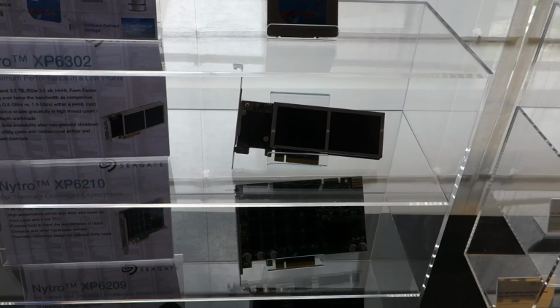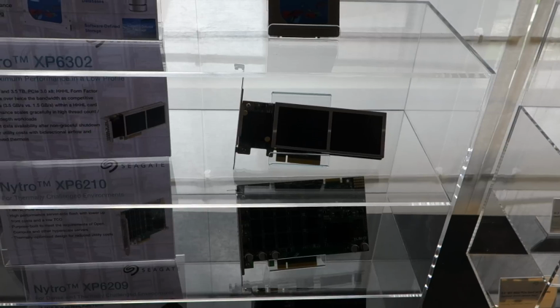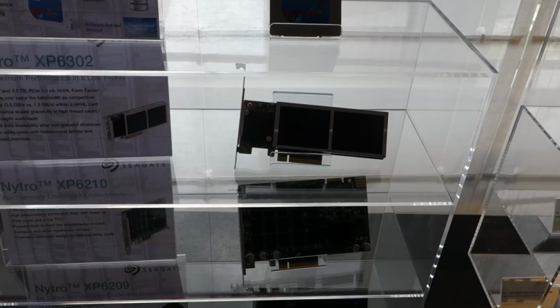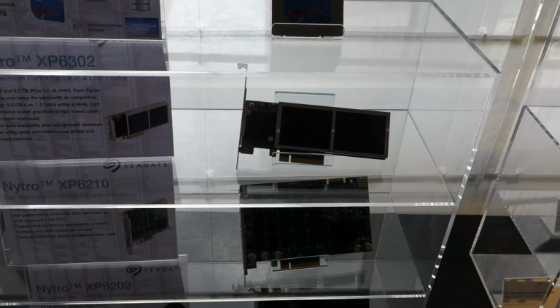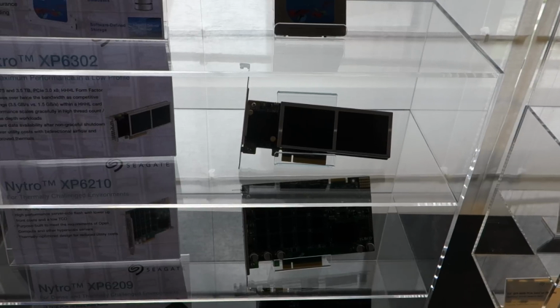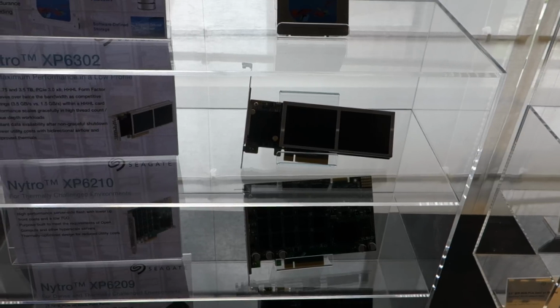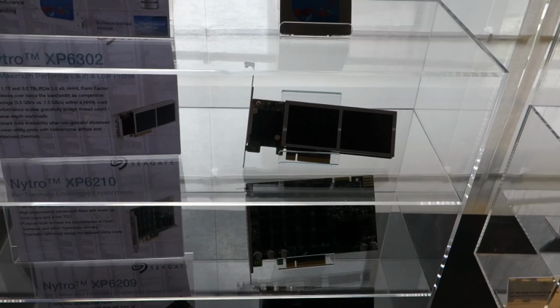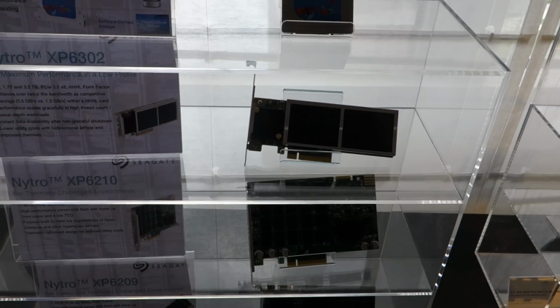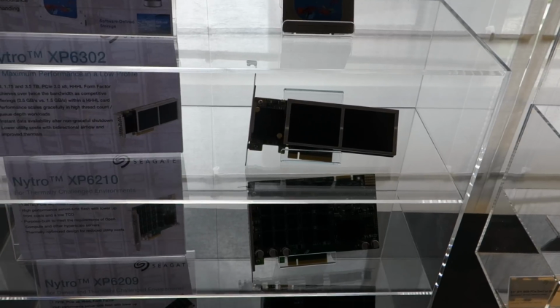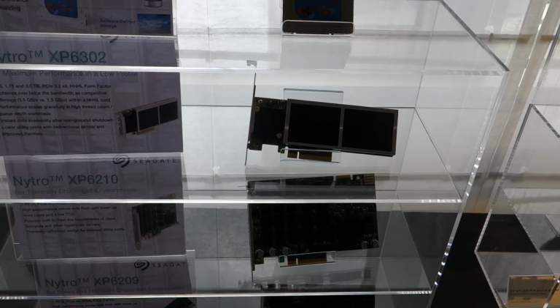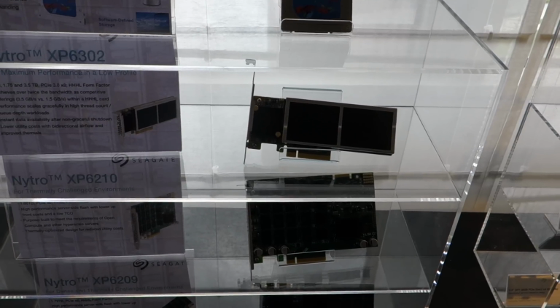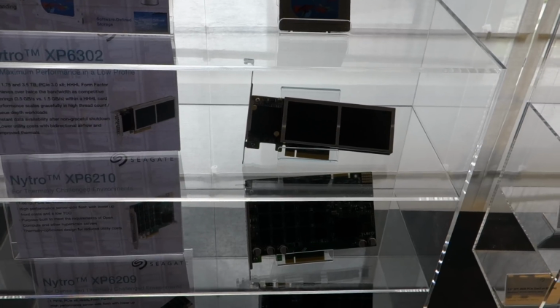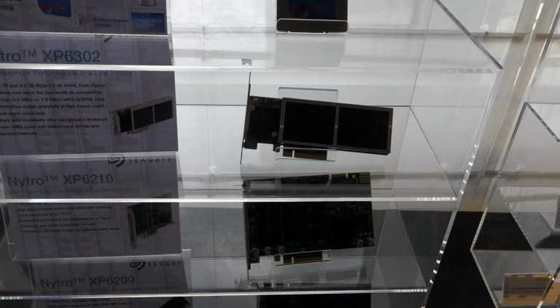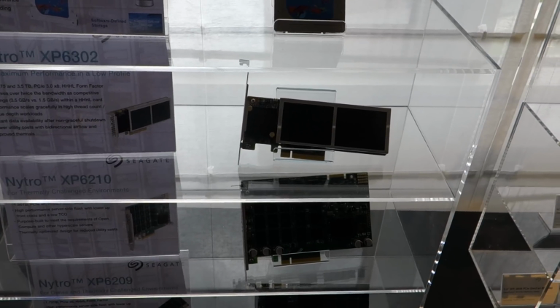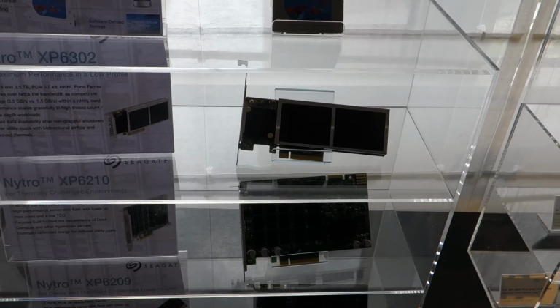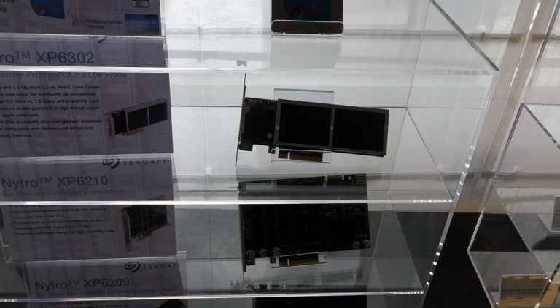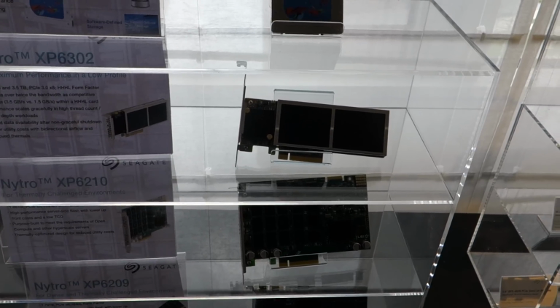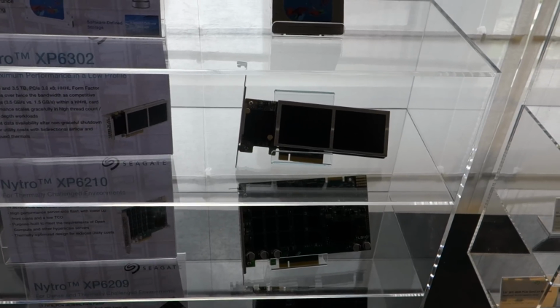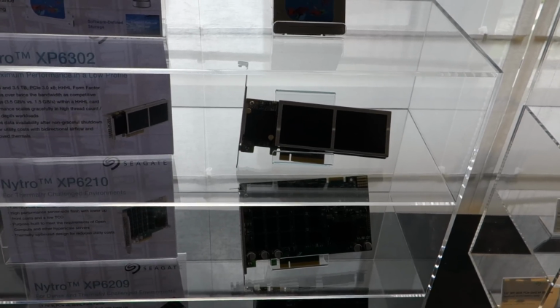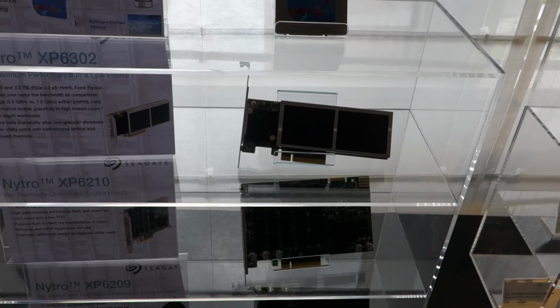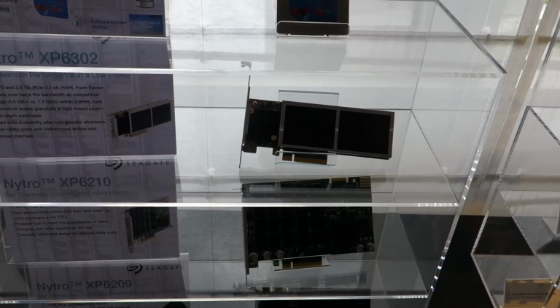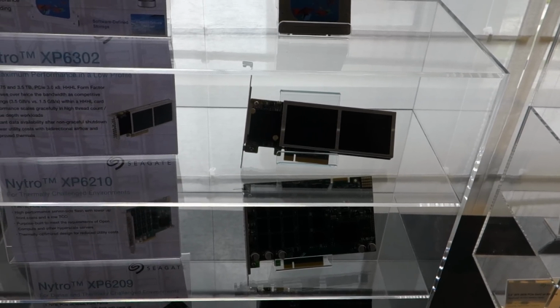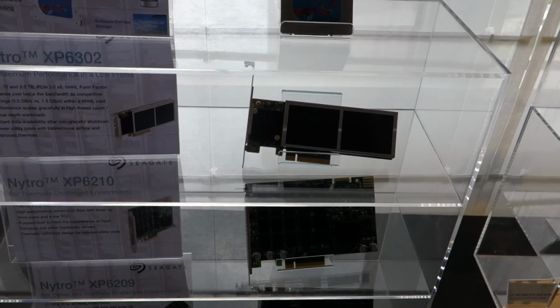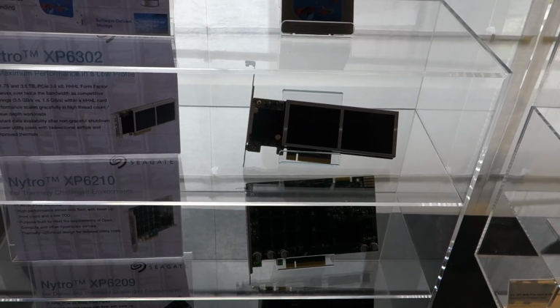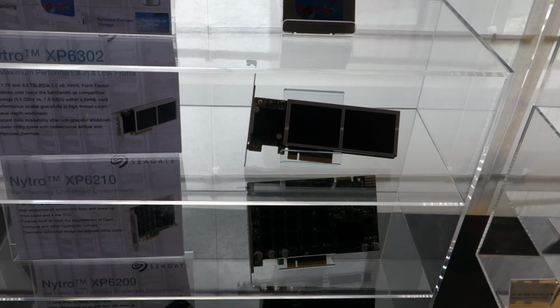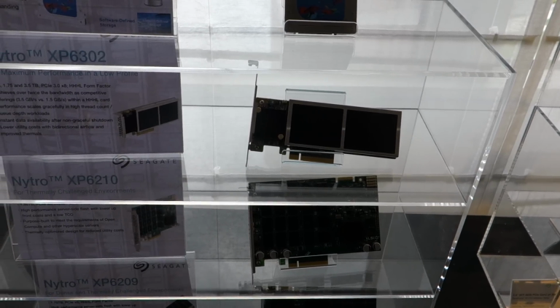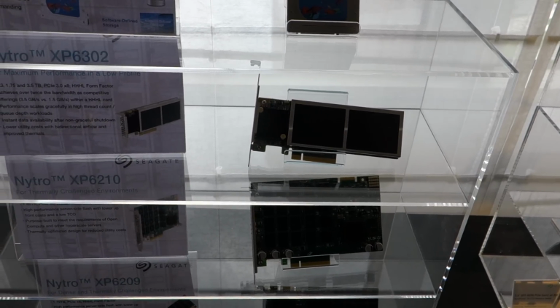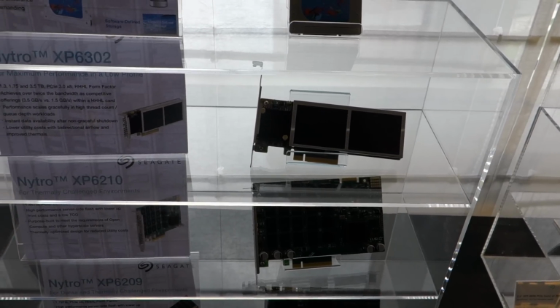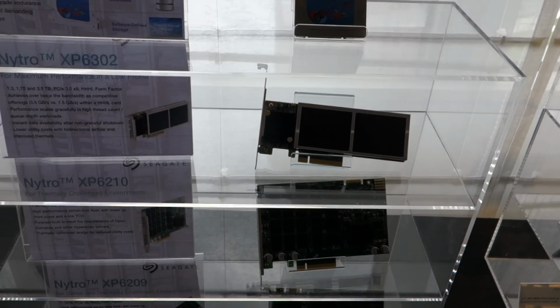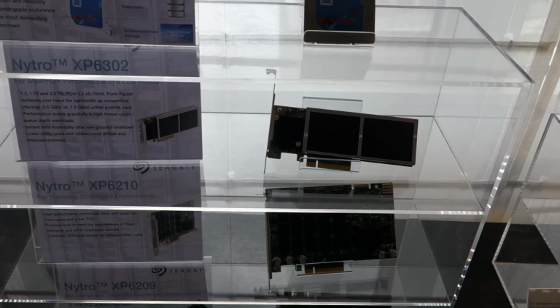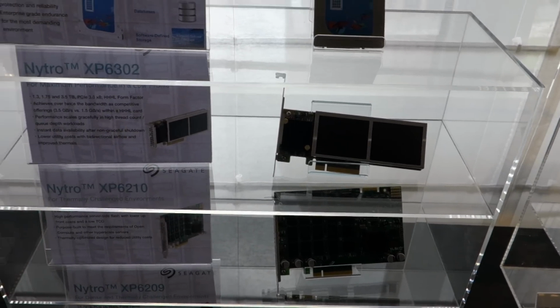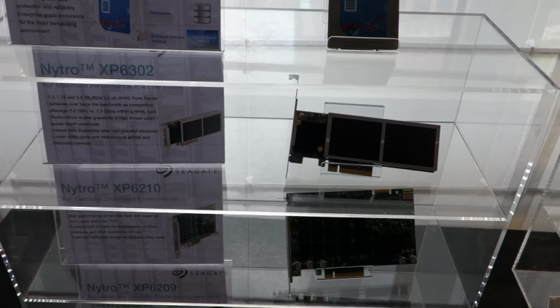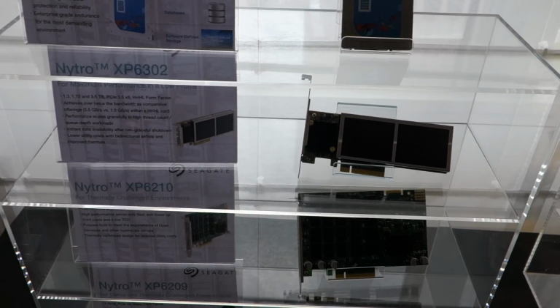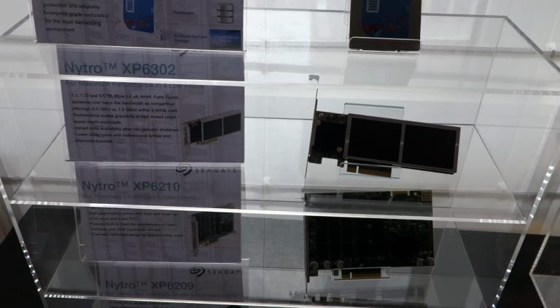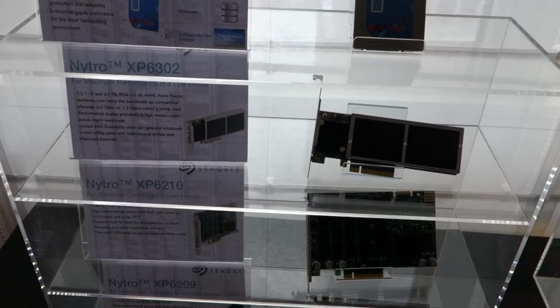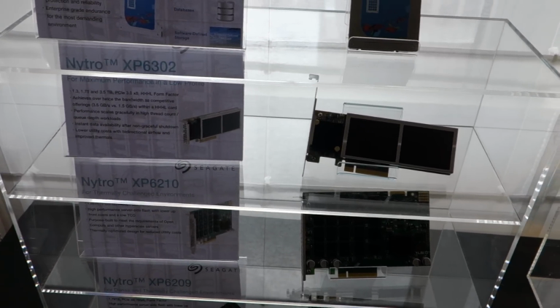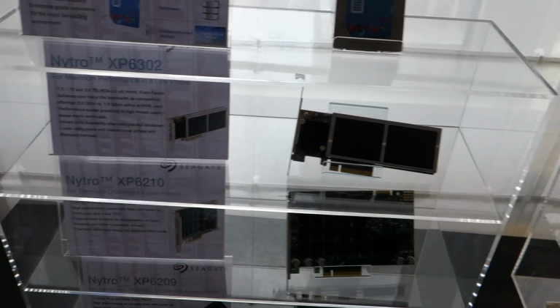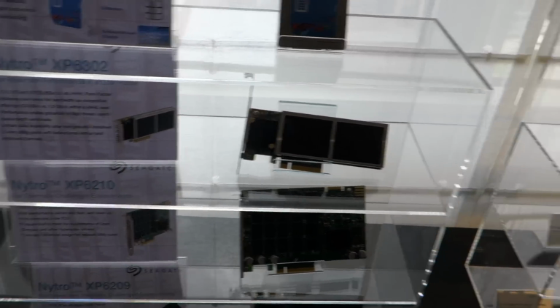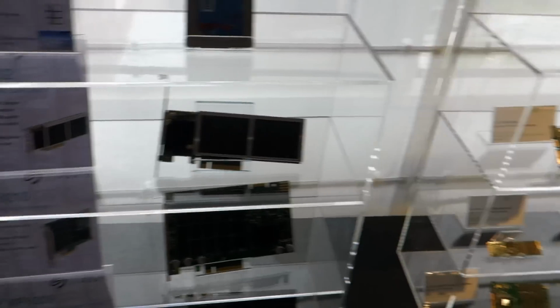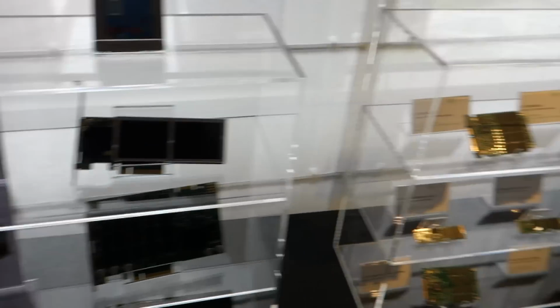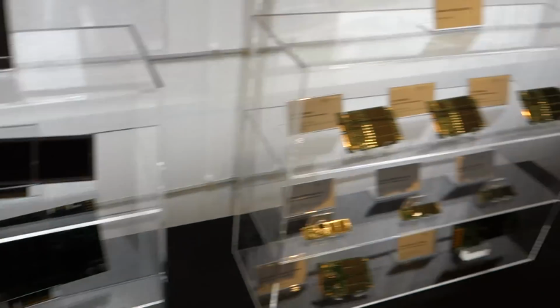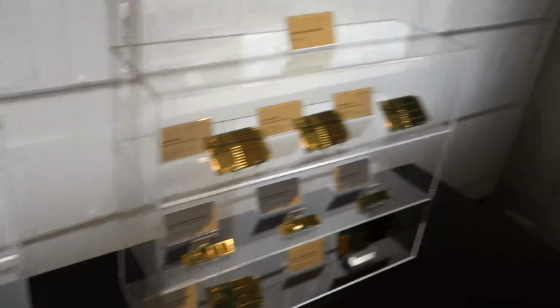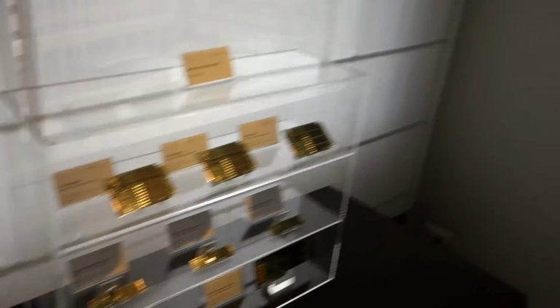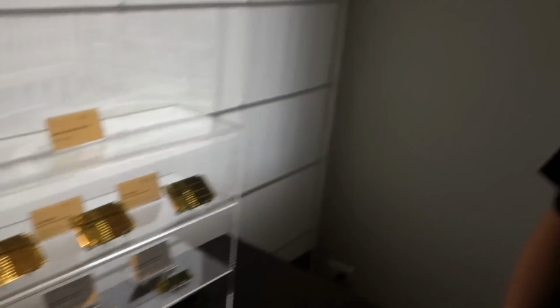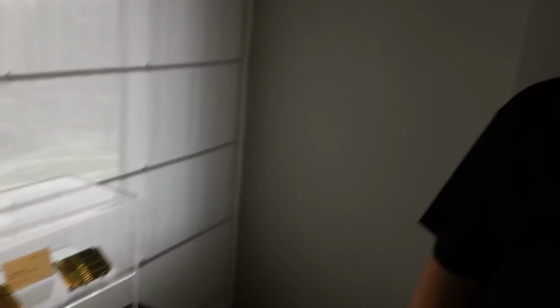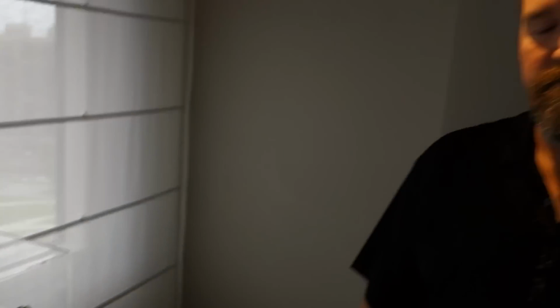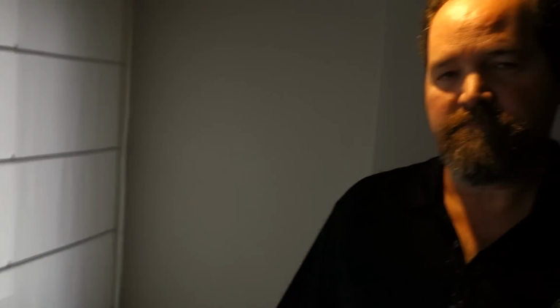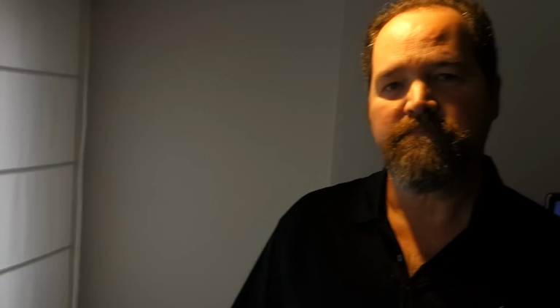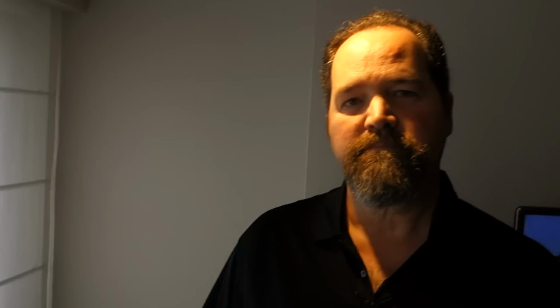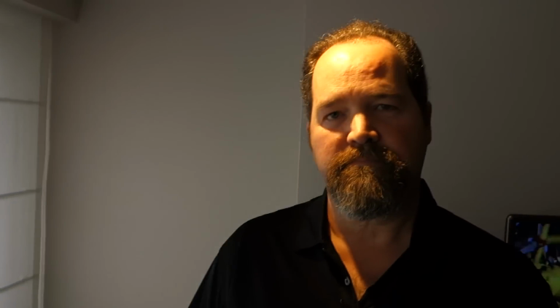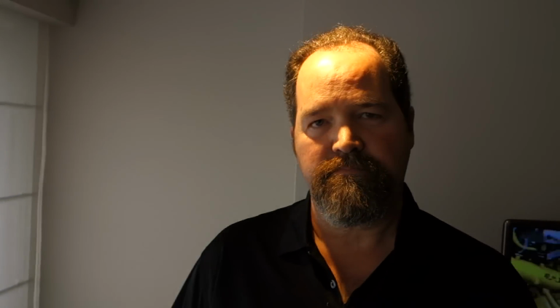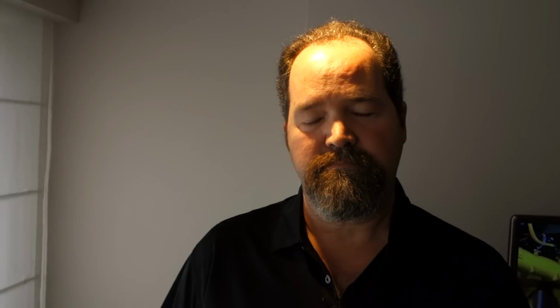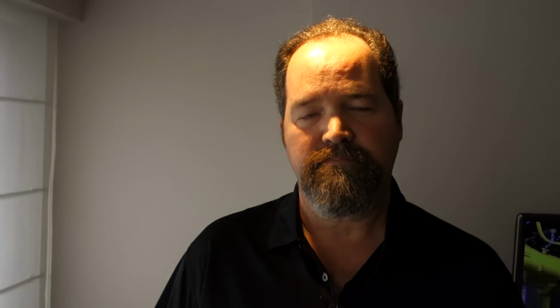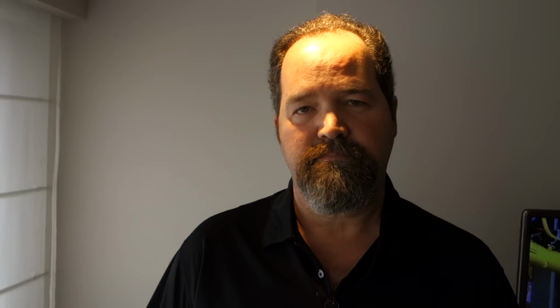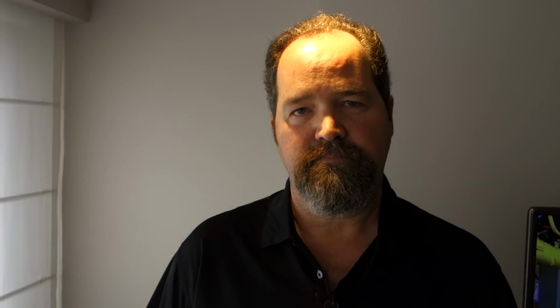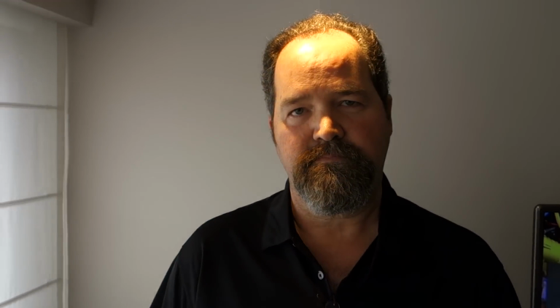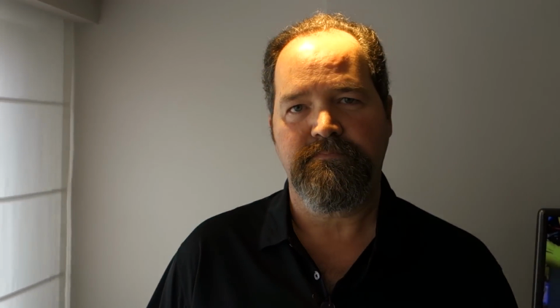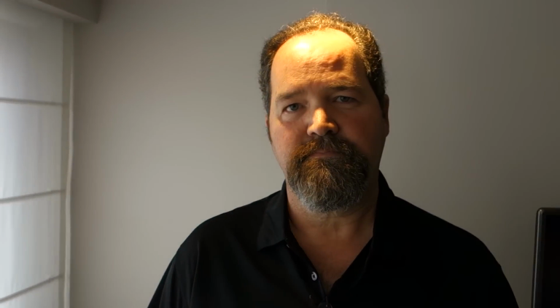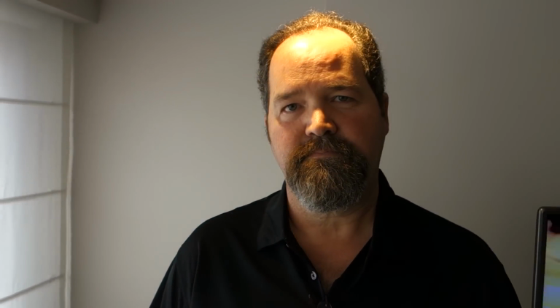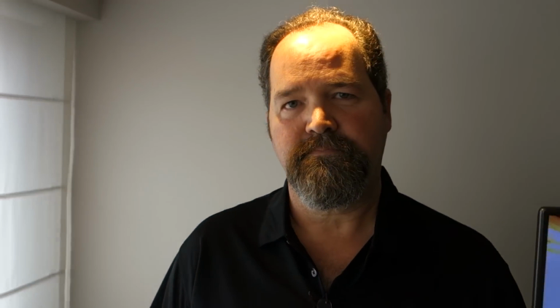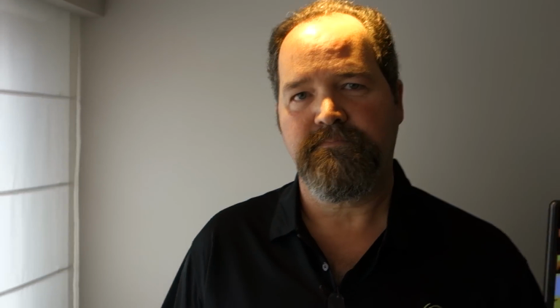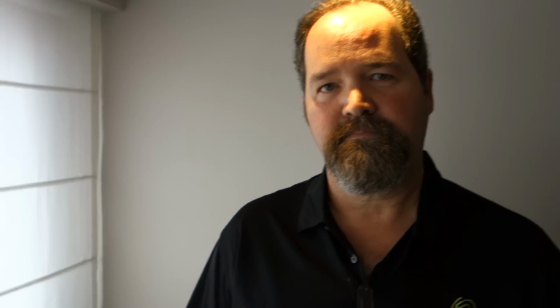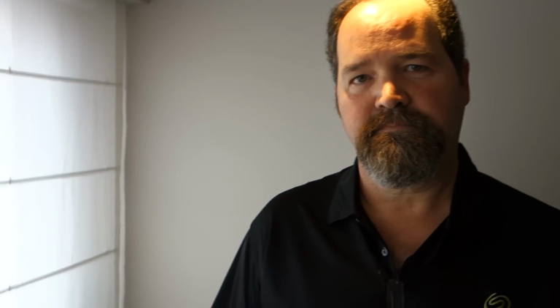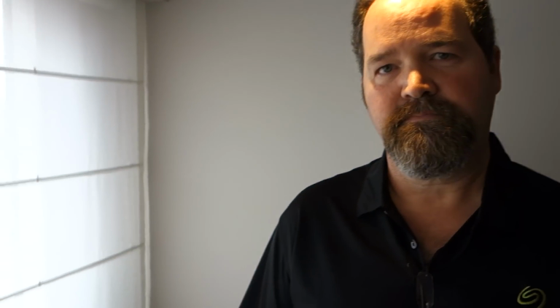We're here with Maximum PC at Computex 2015. I'm here at the Seagate Suite speaking with Kent. Kent, can you tell us what we're looking at here?